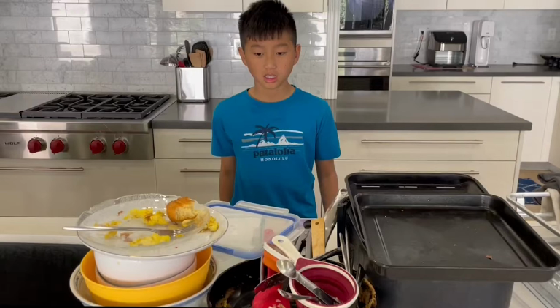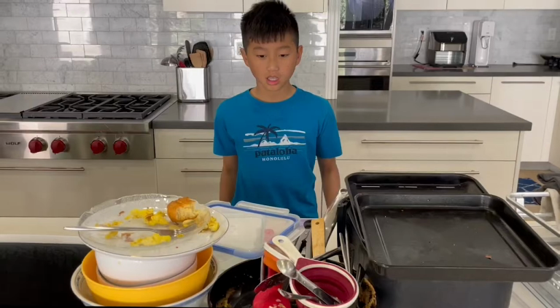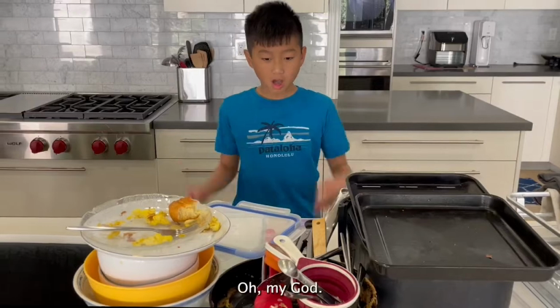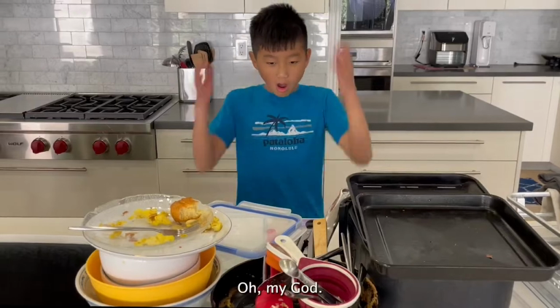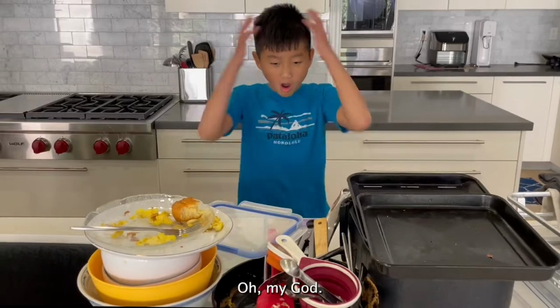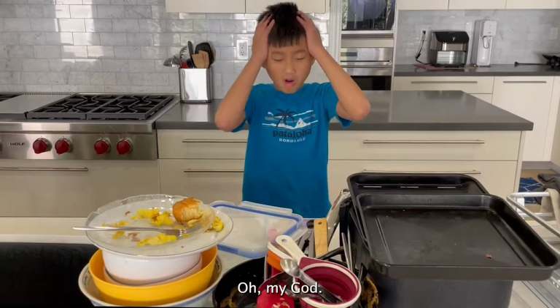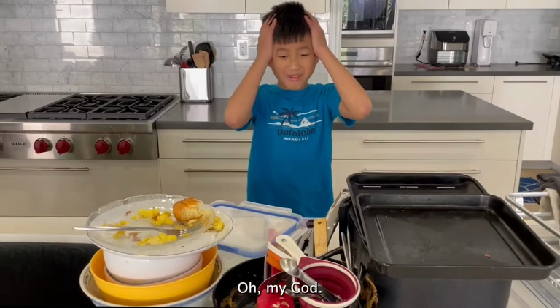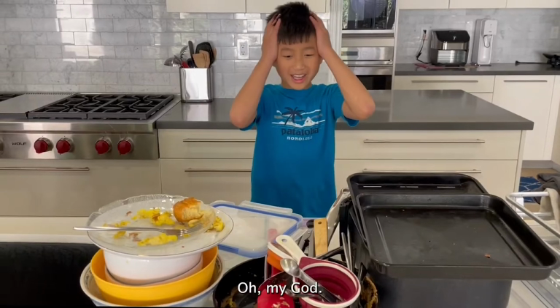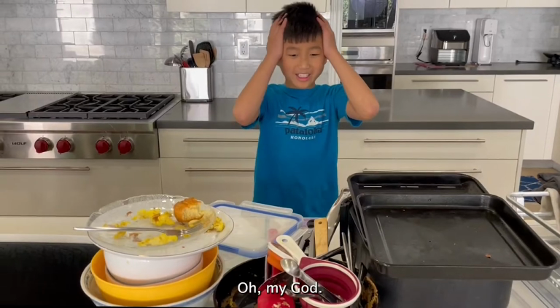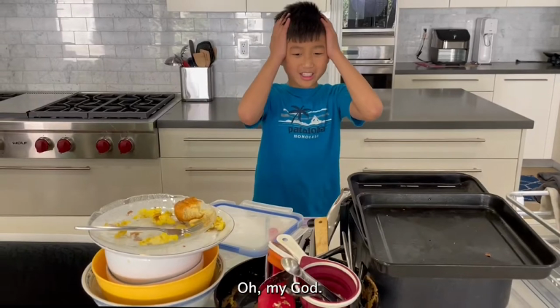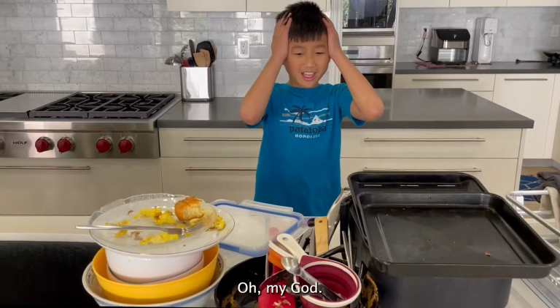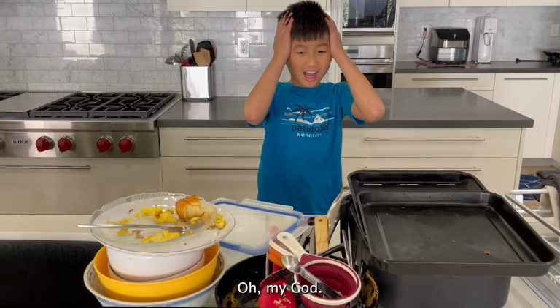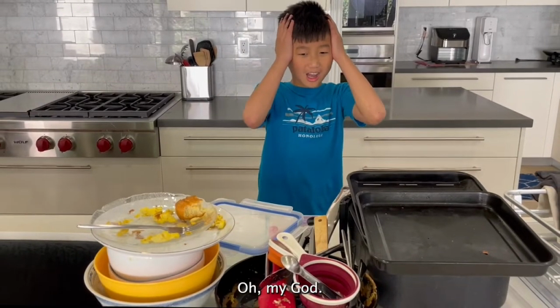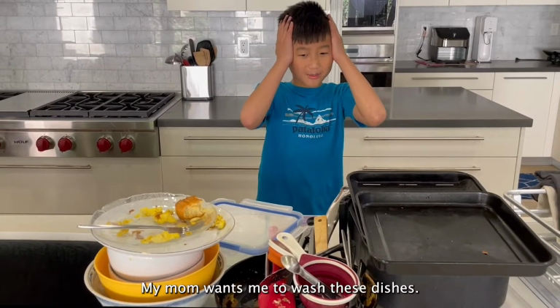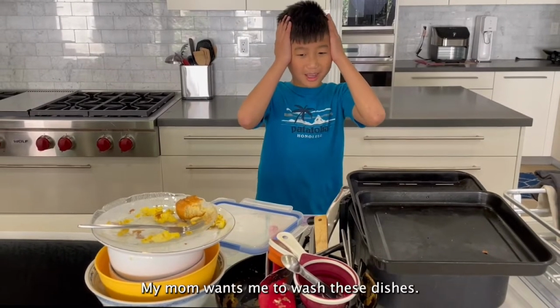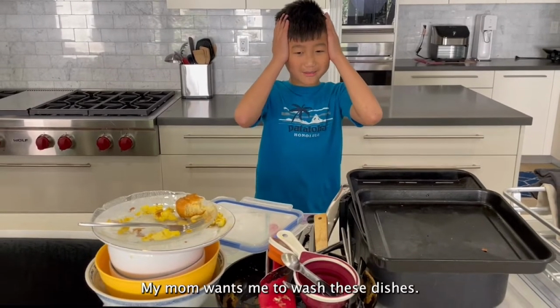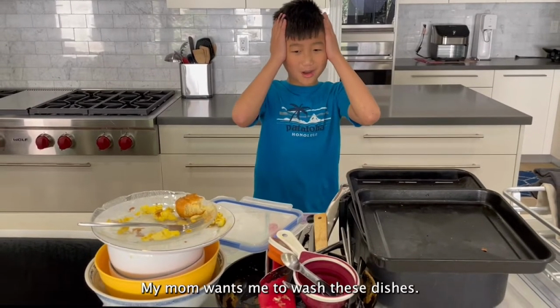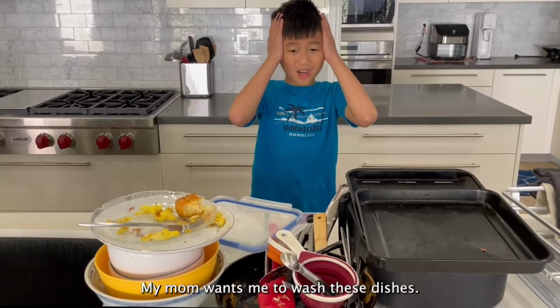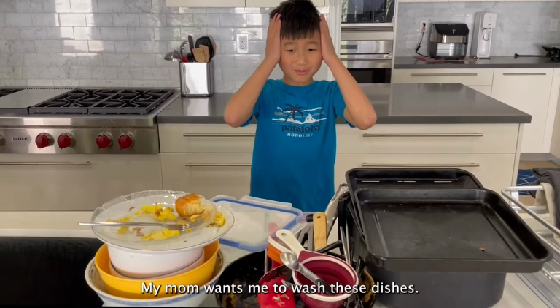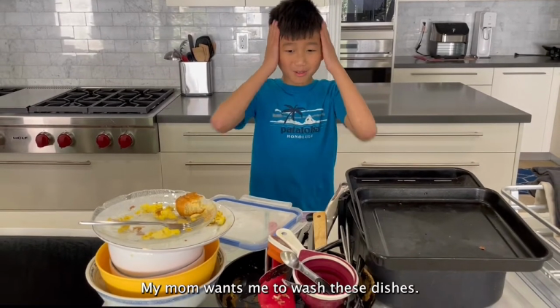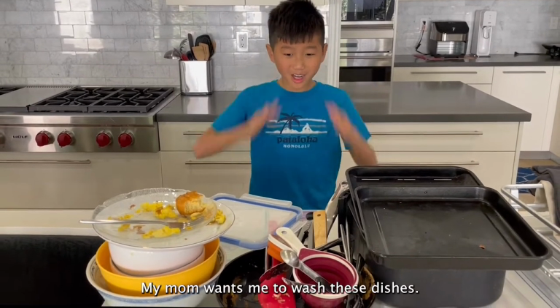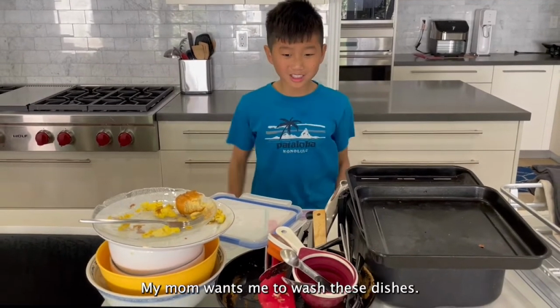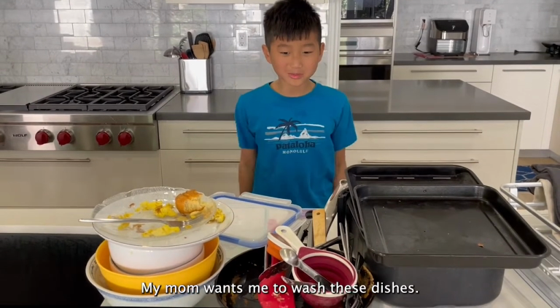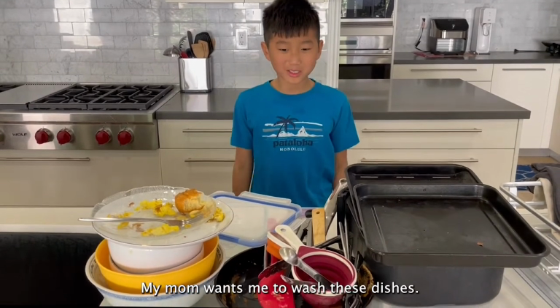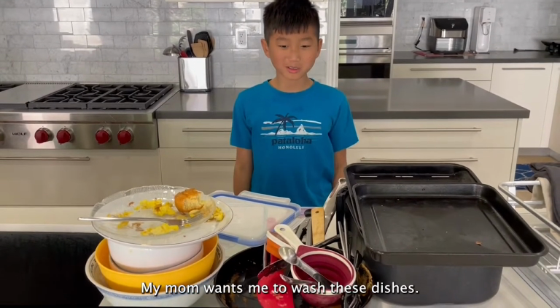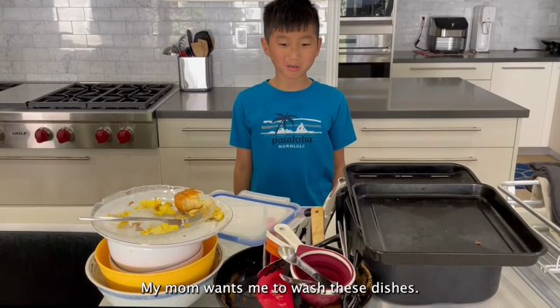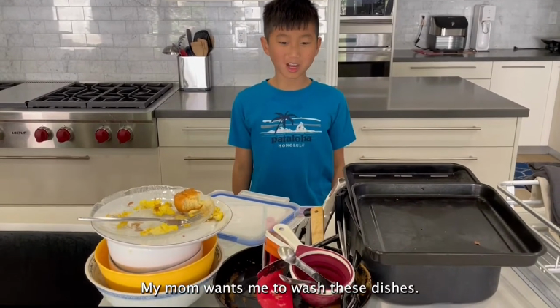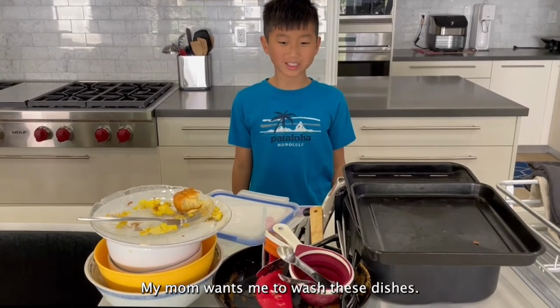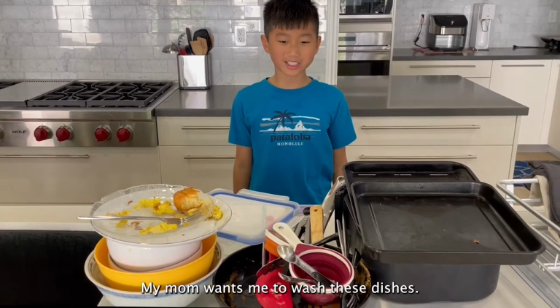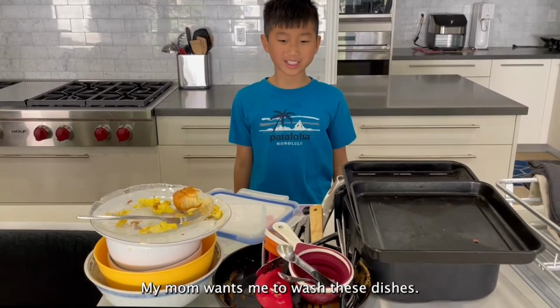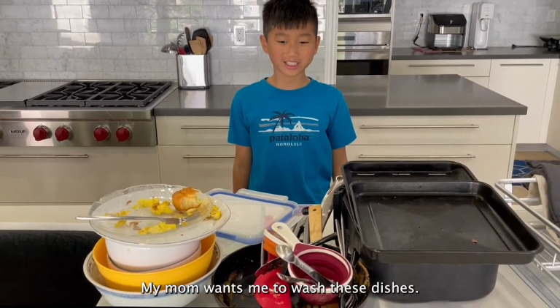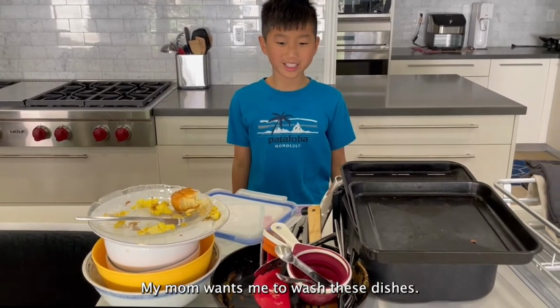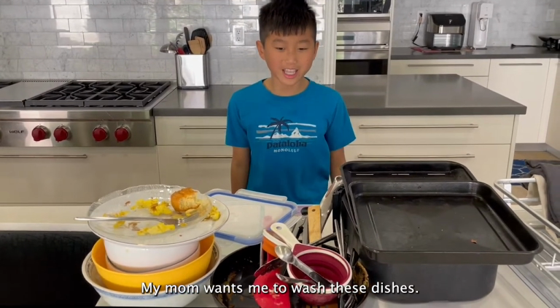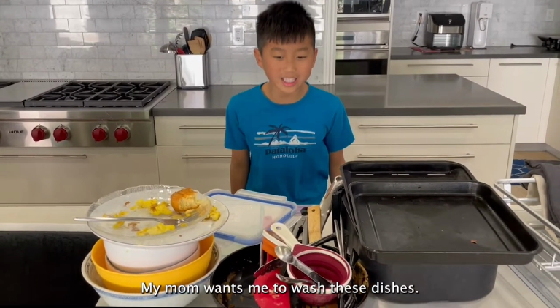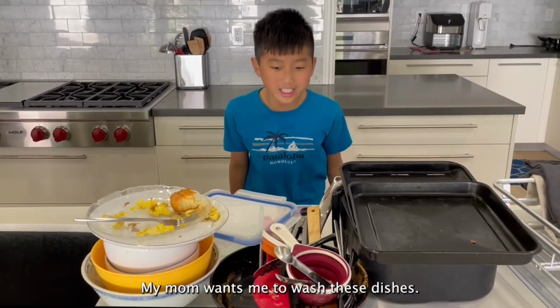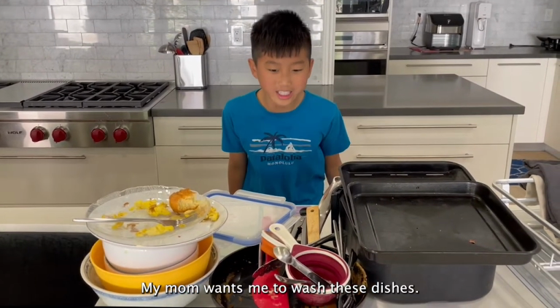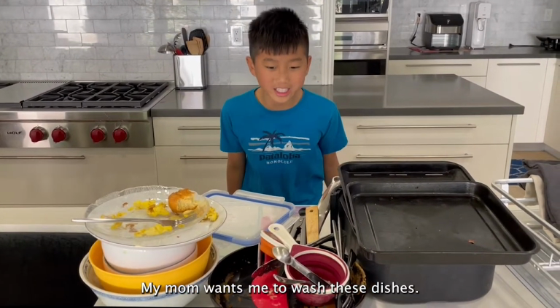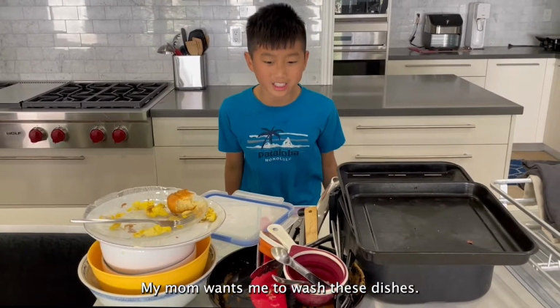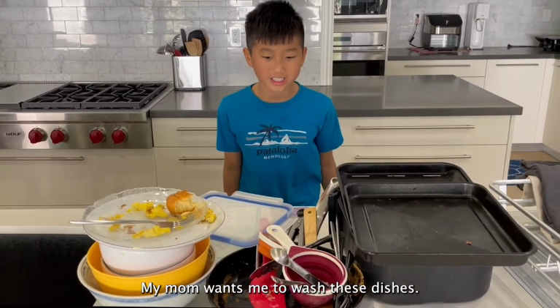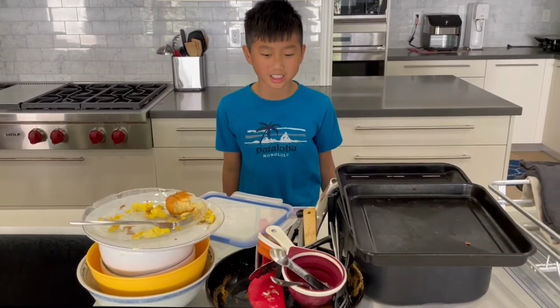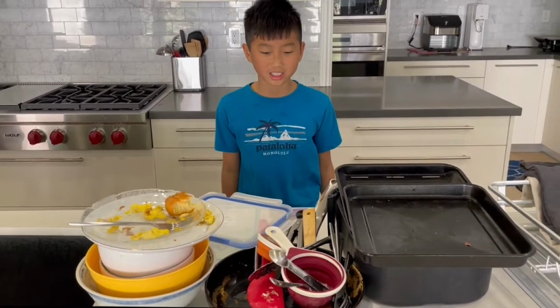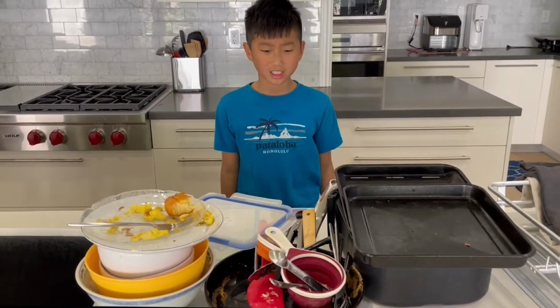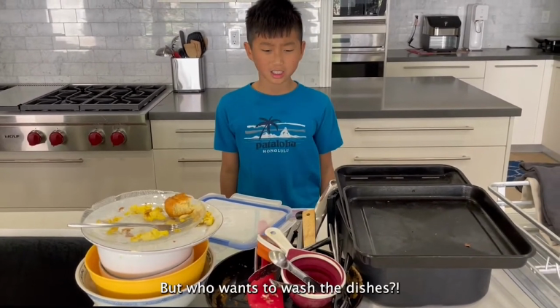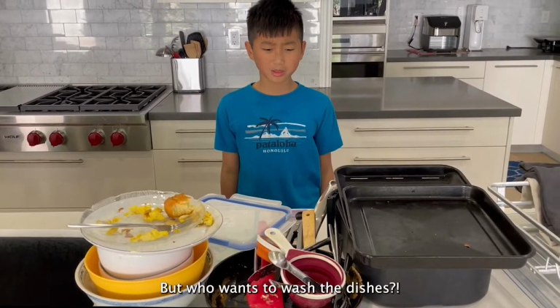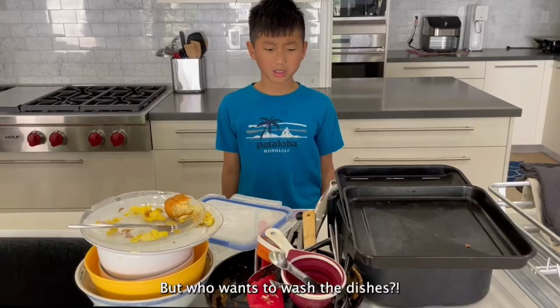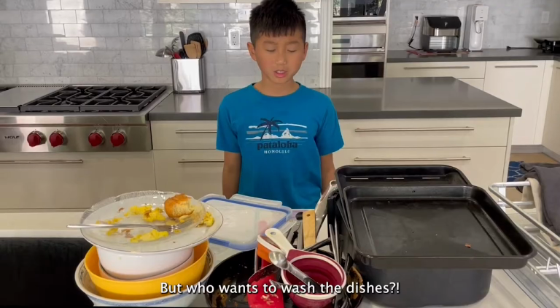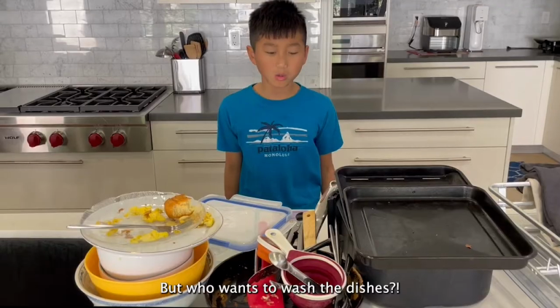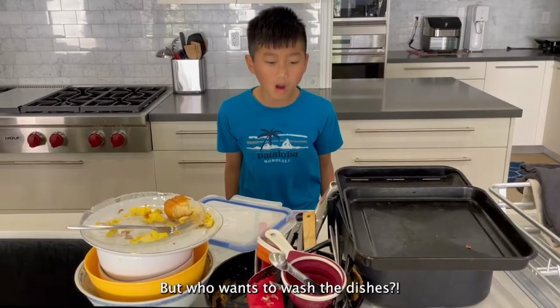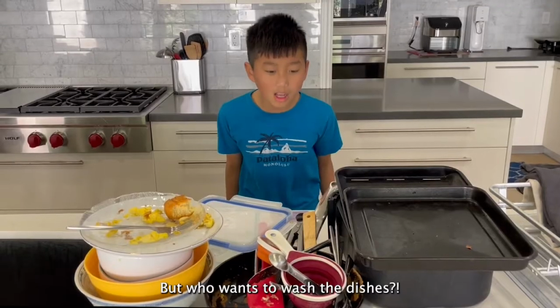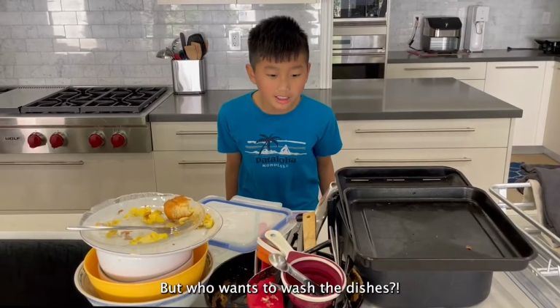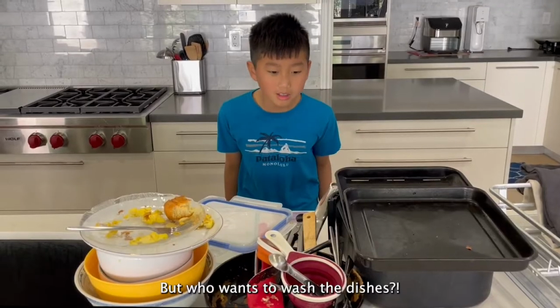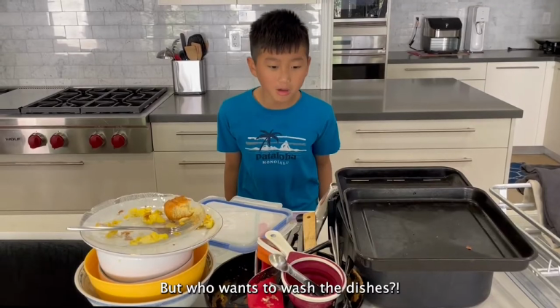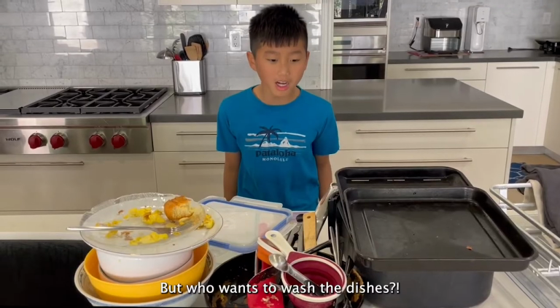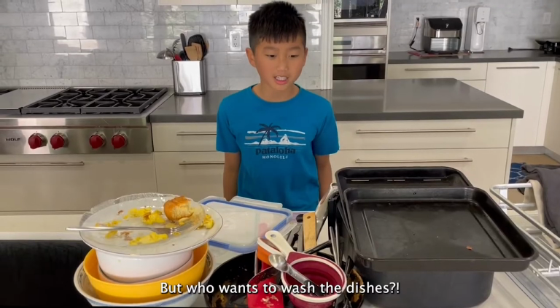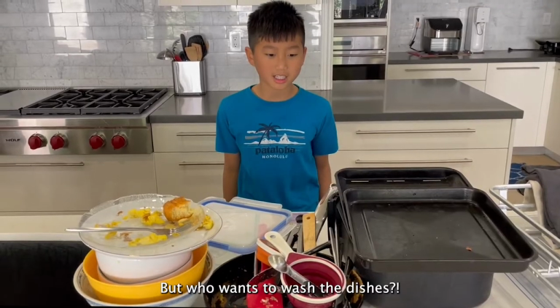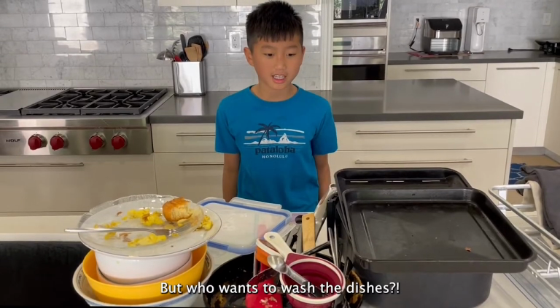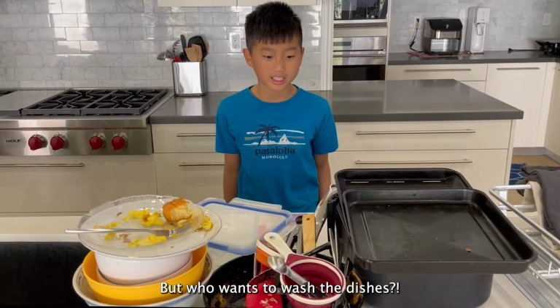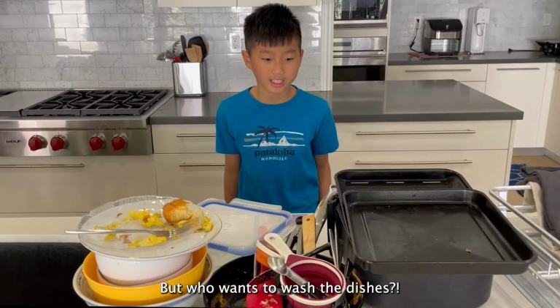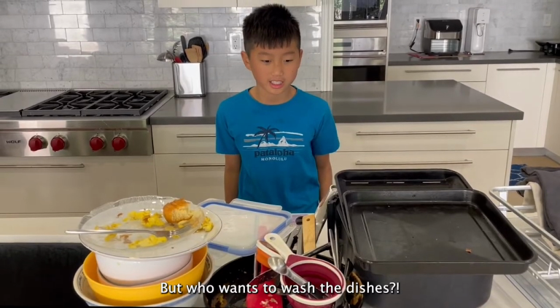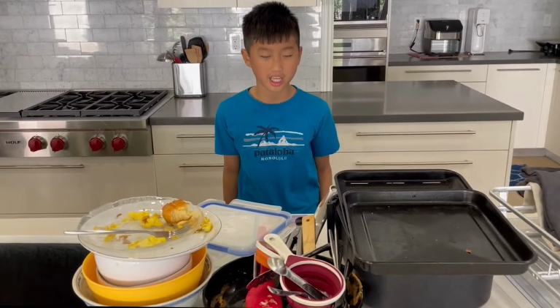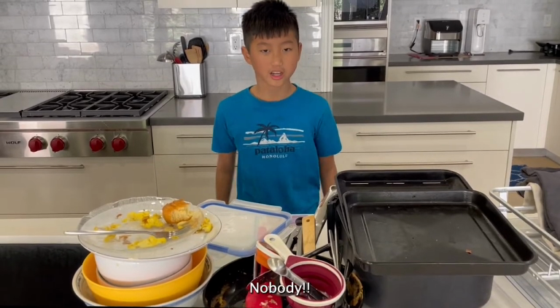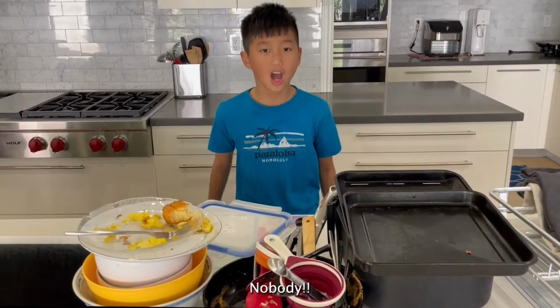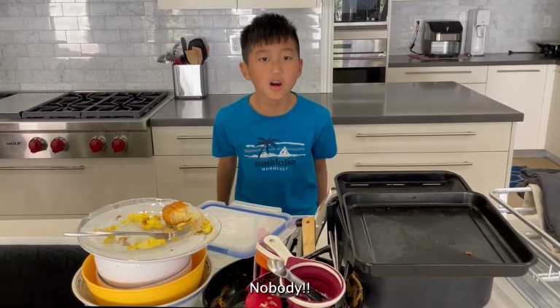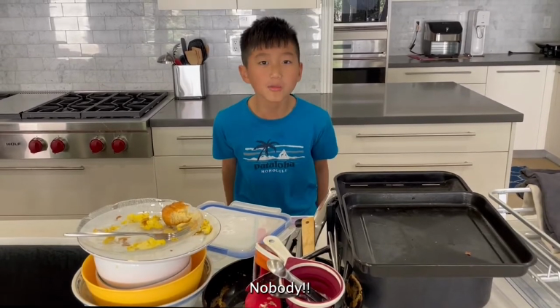Oh my god! My mom wants me to wash these dishes! But who wants to wash dishes? Nobody!